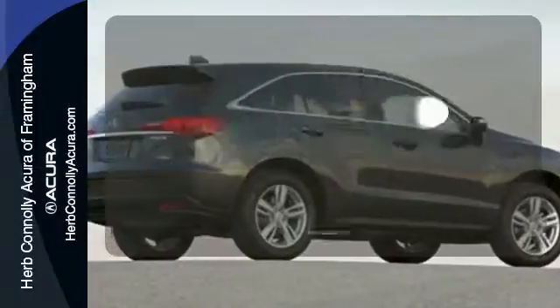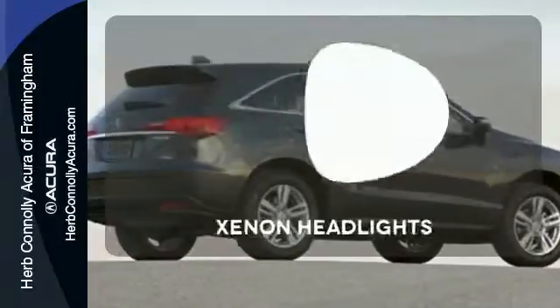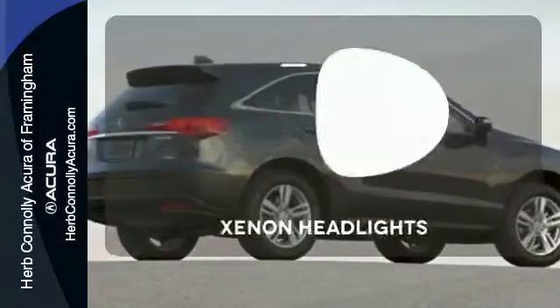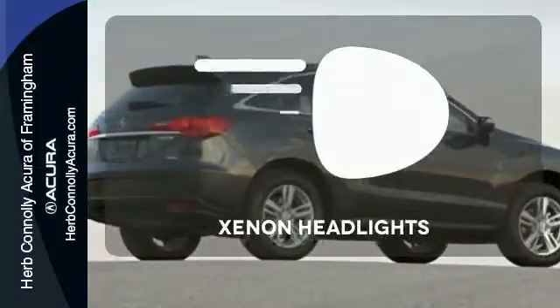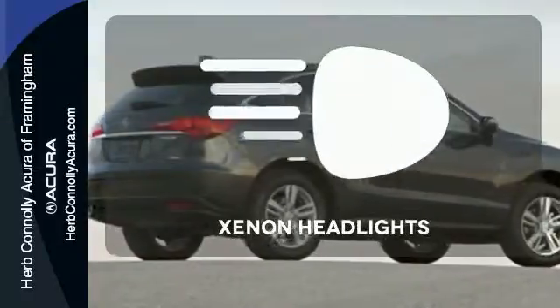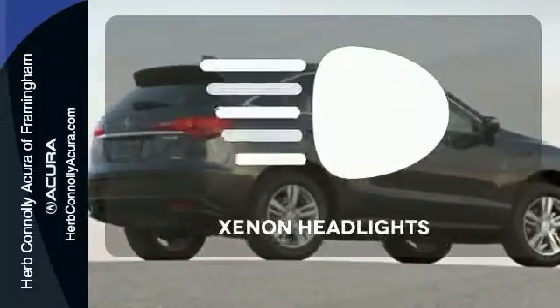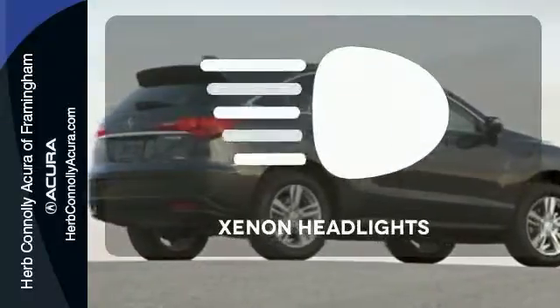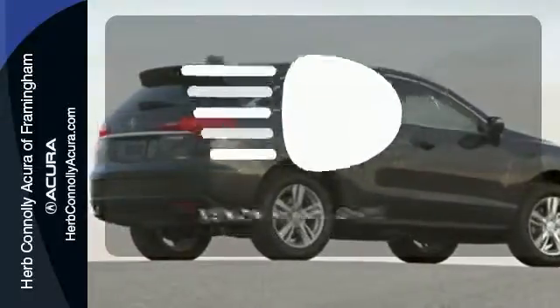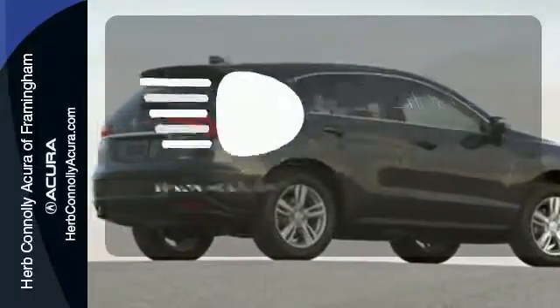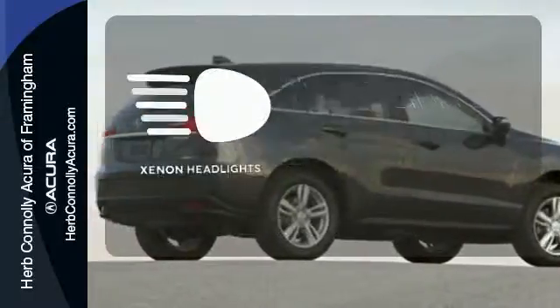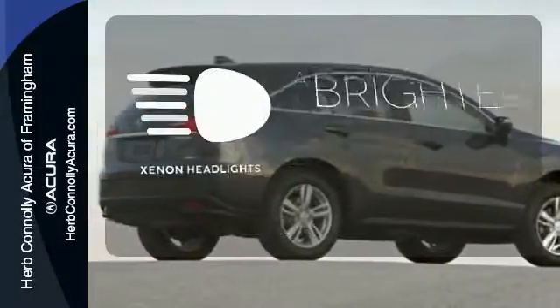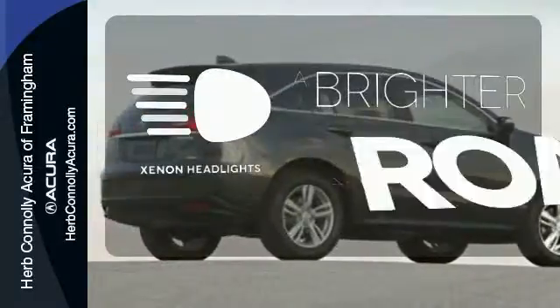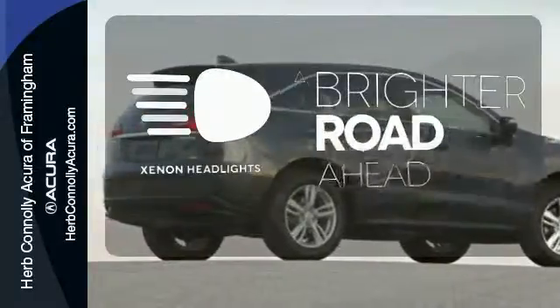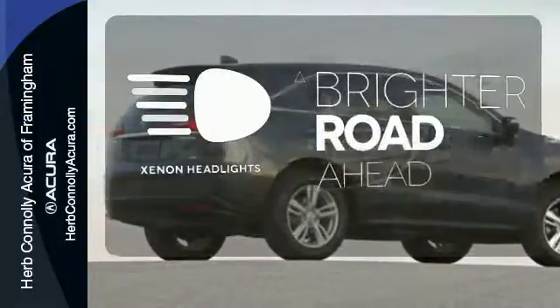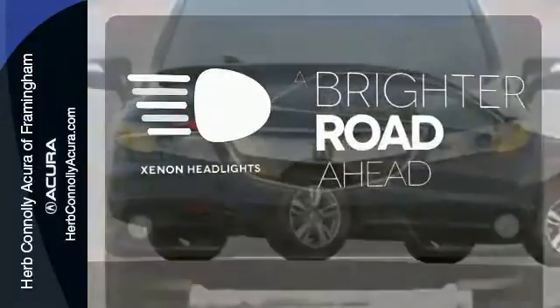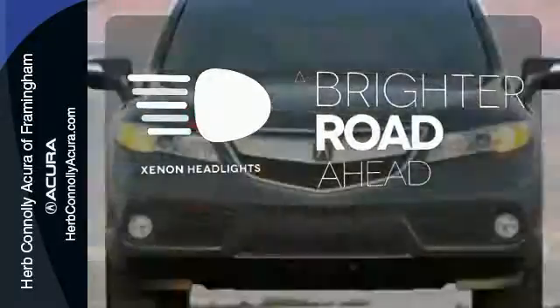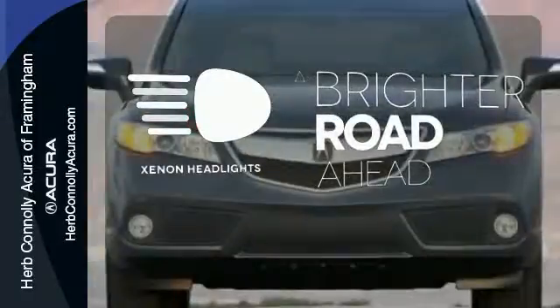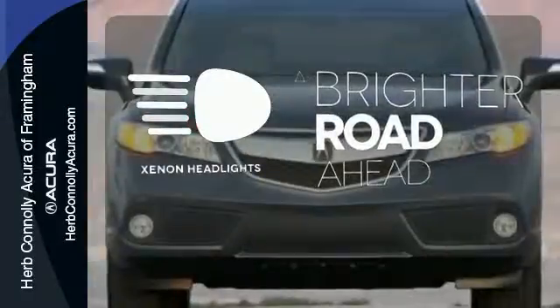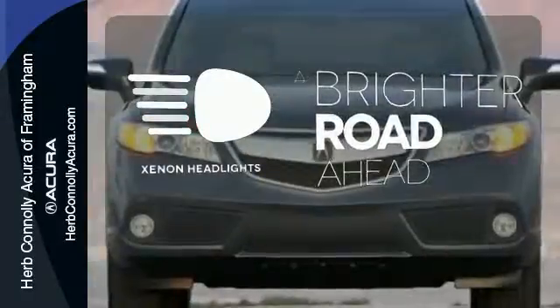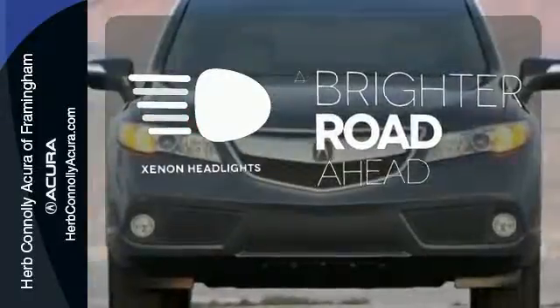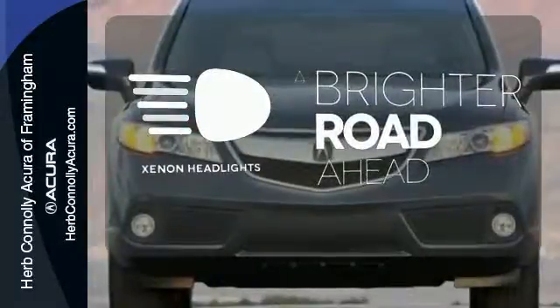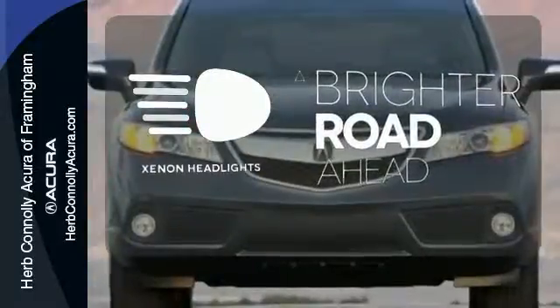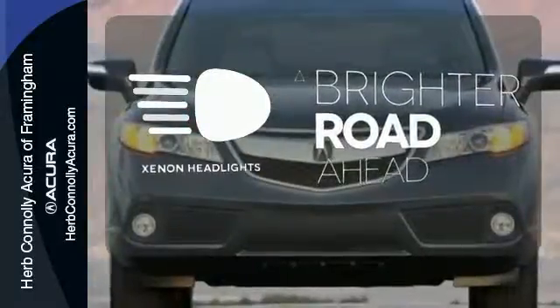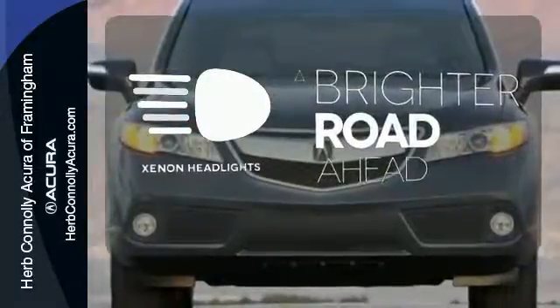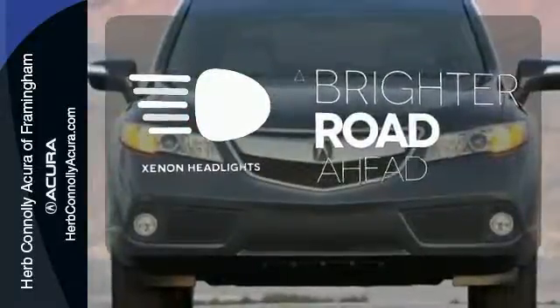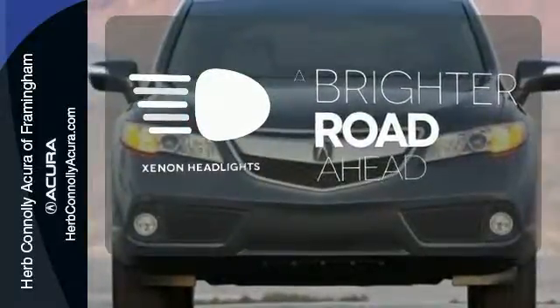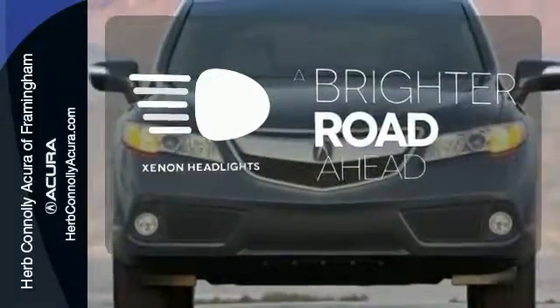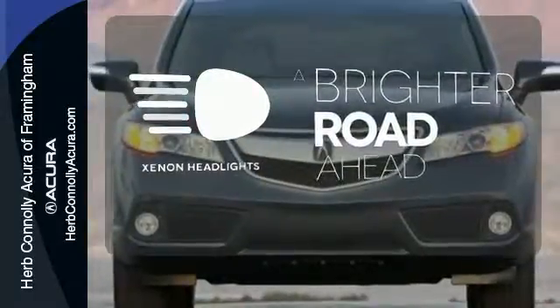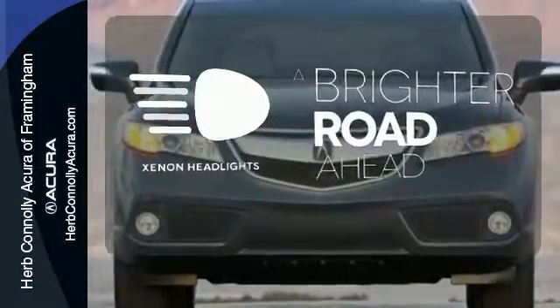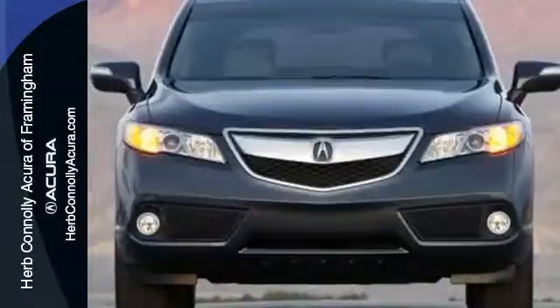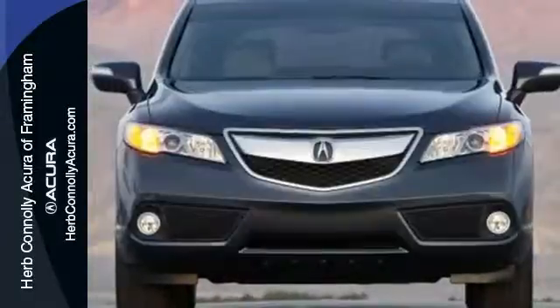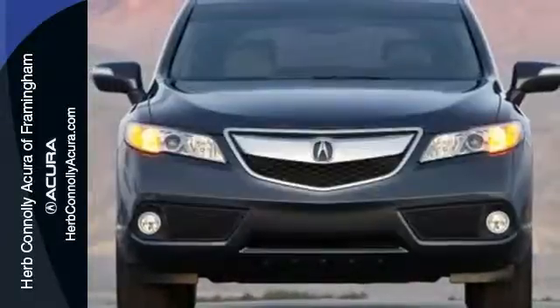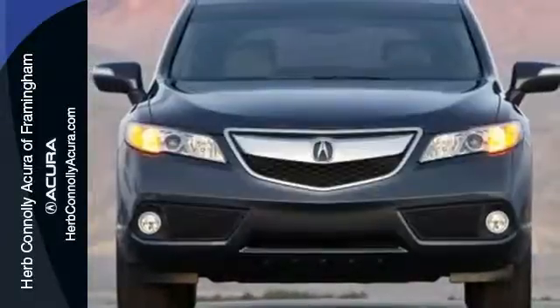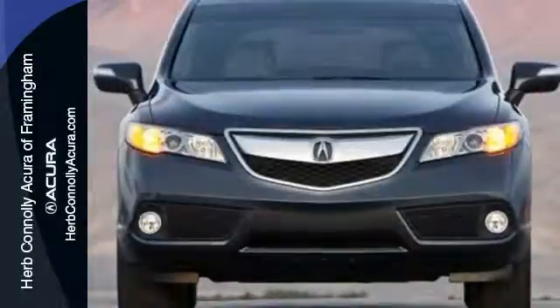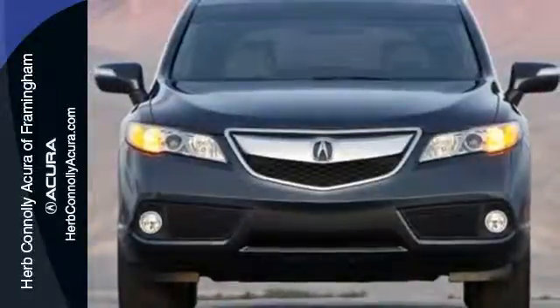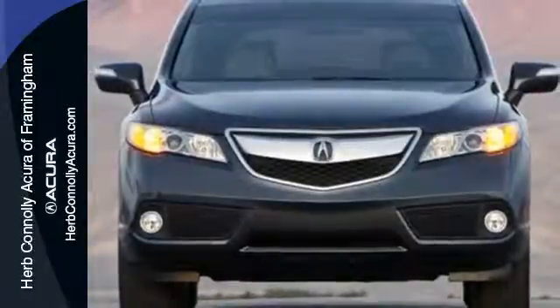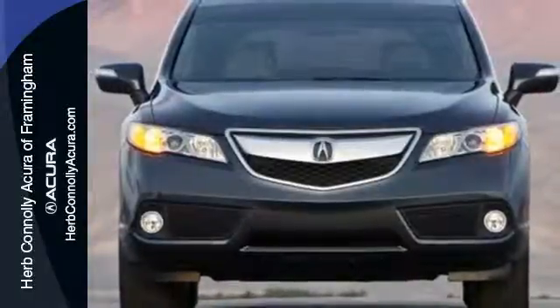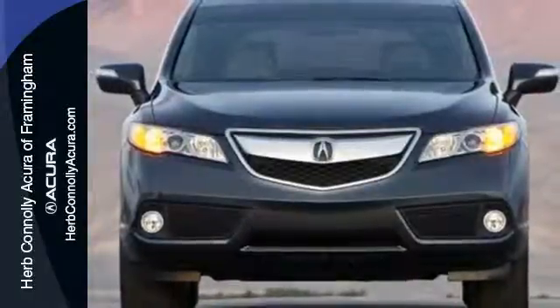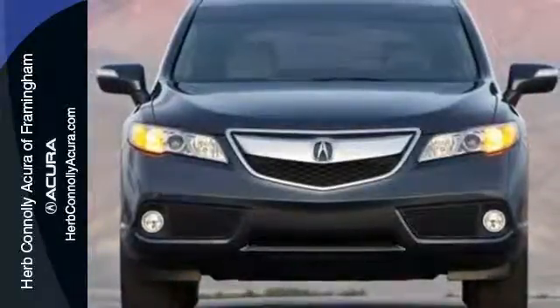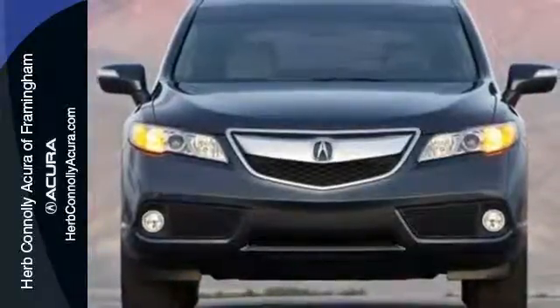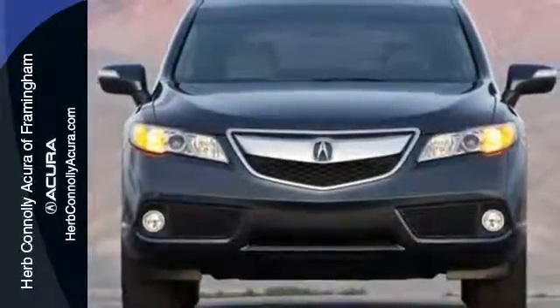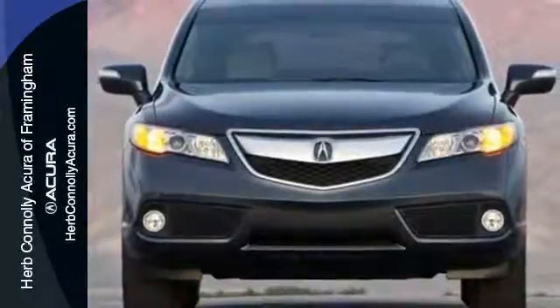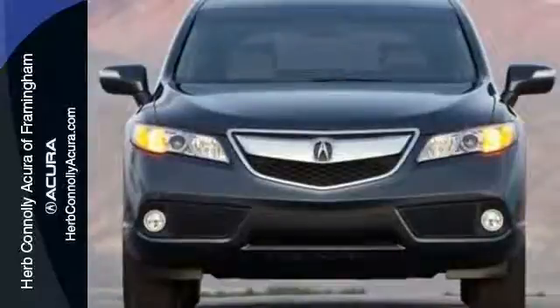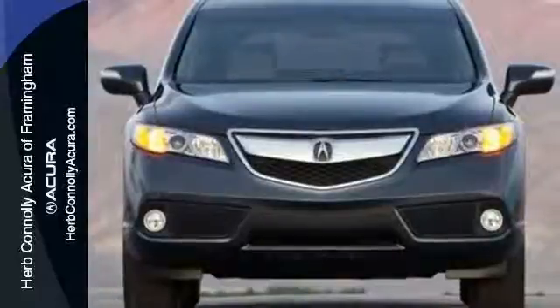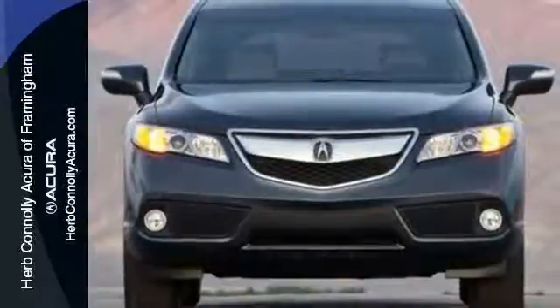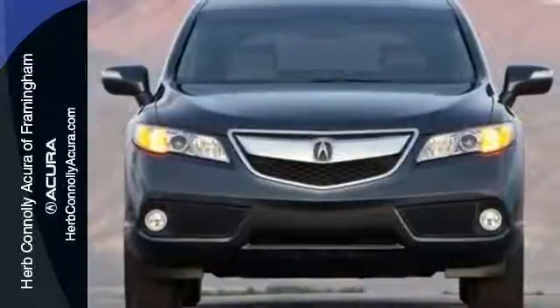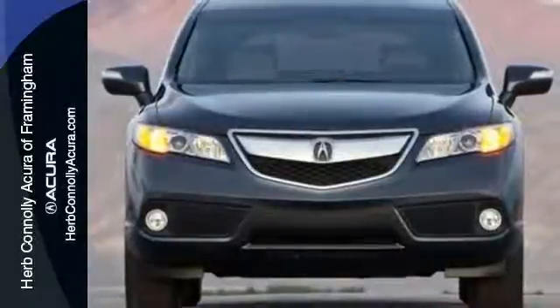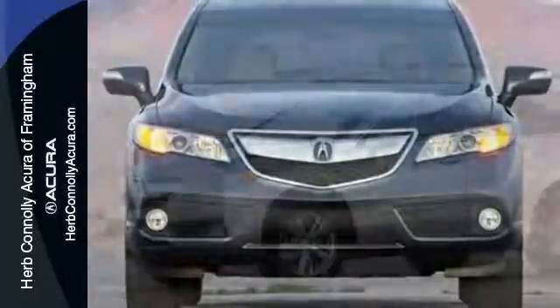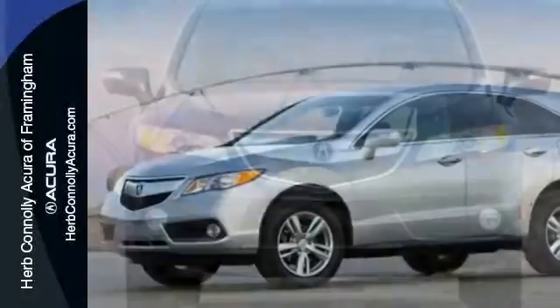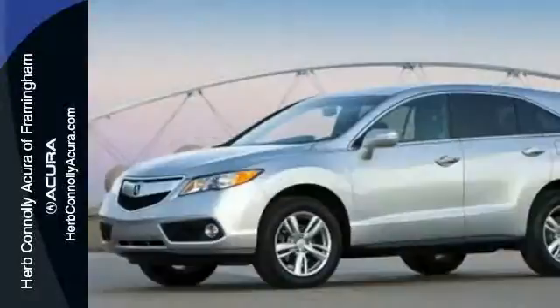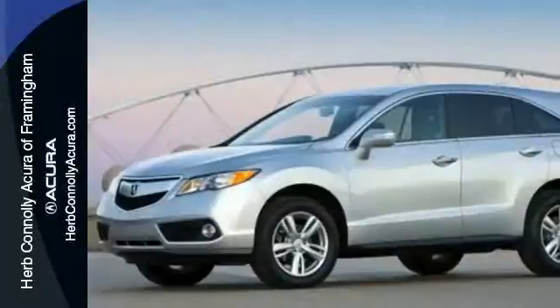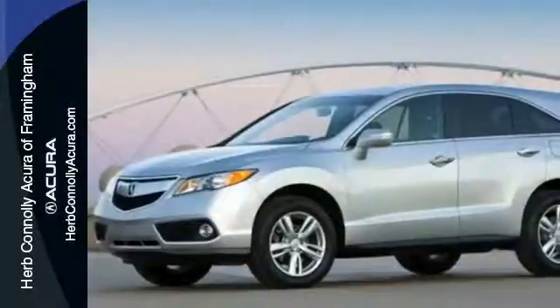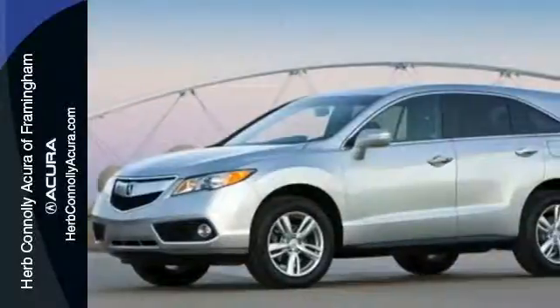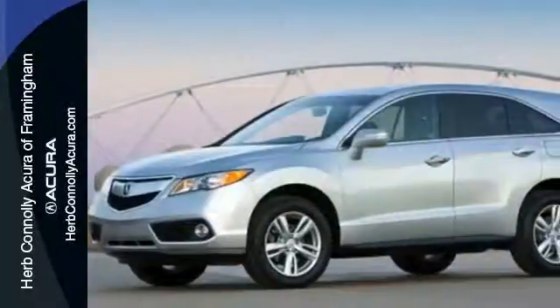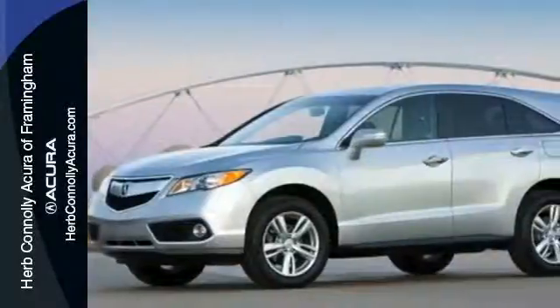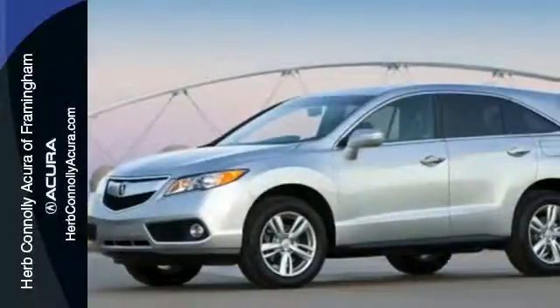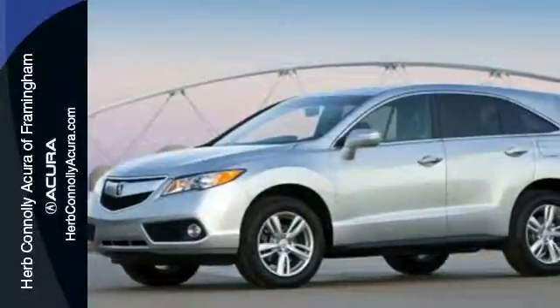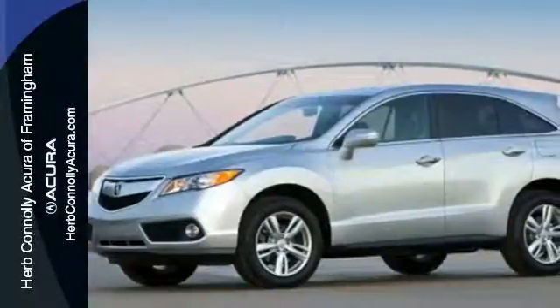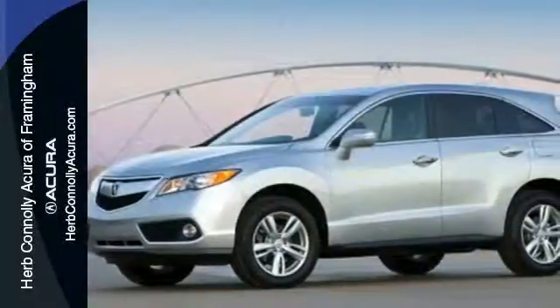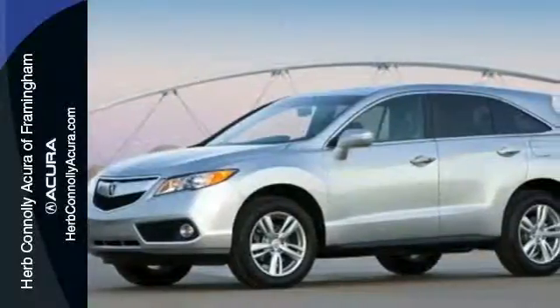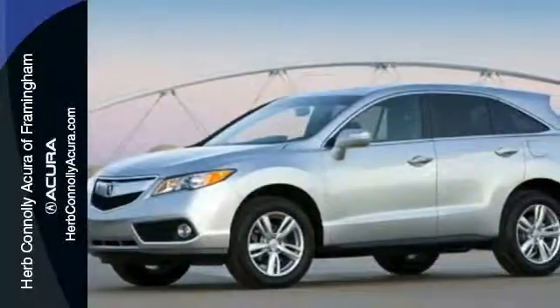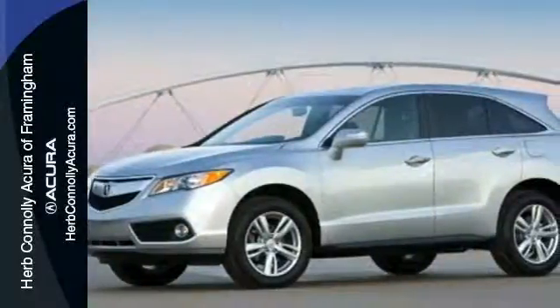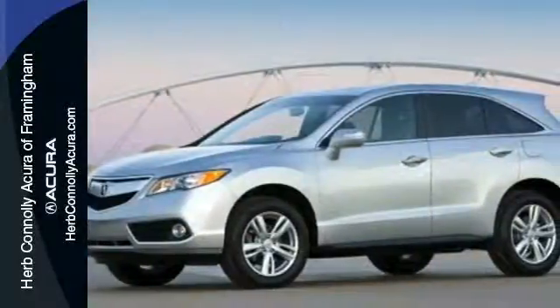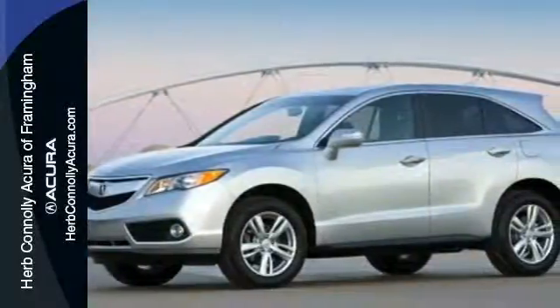The Xenon headlights shine brighter for better visibility. Experience this ultra-modern RDX today. It's ready for a test drive.